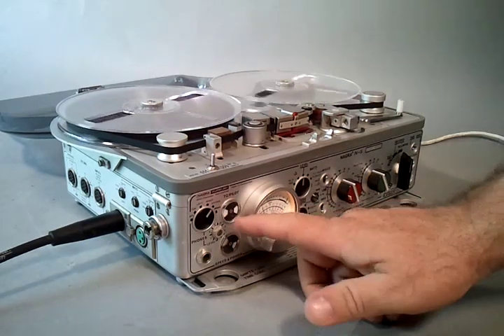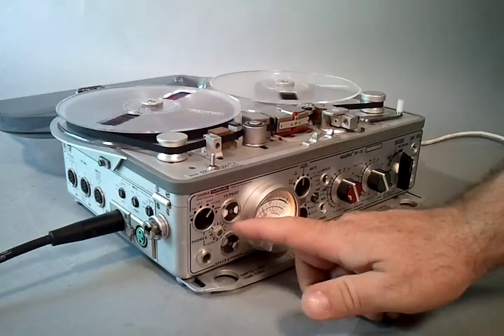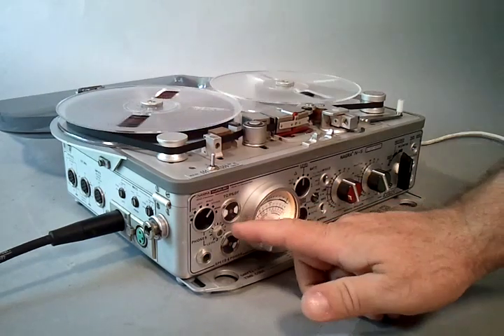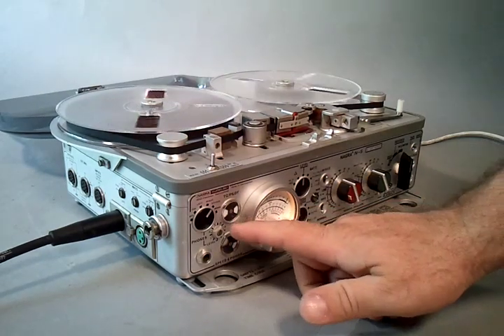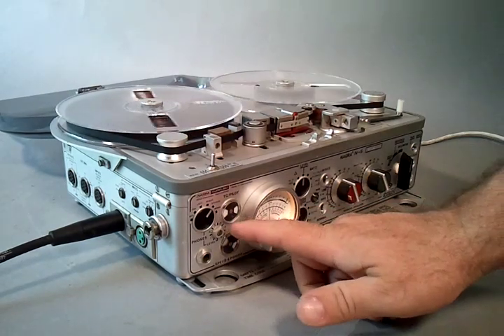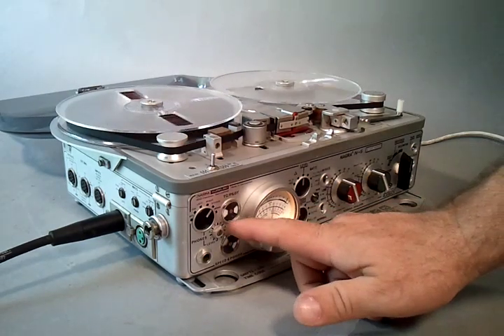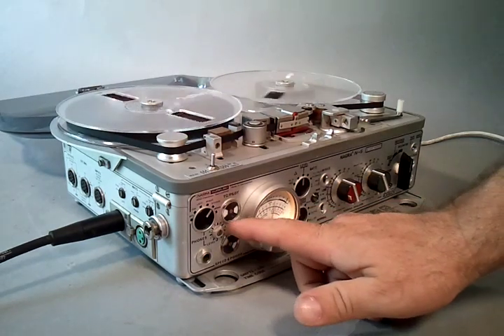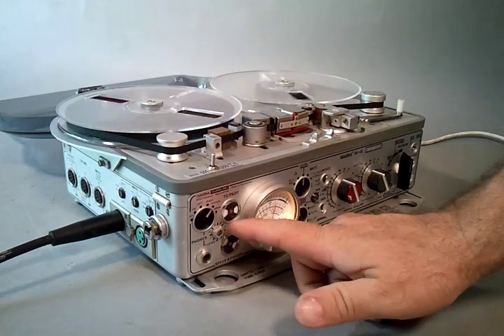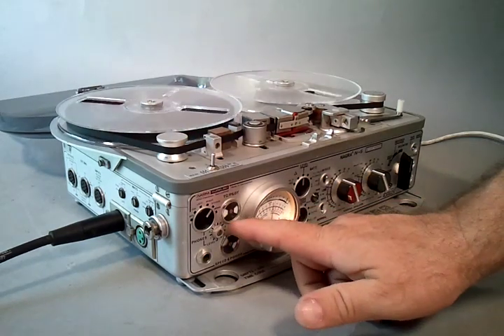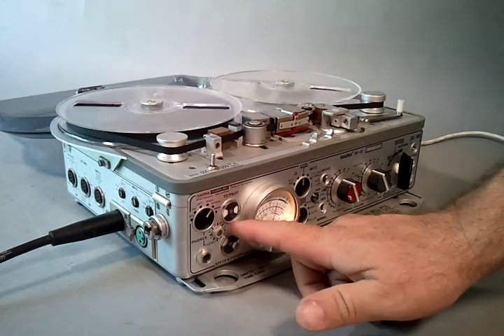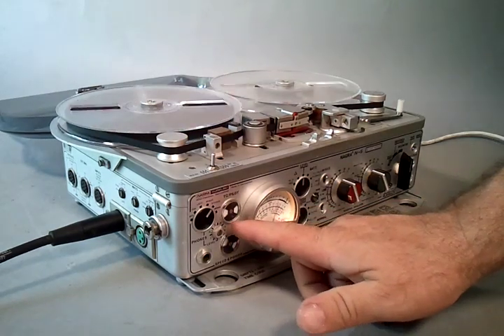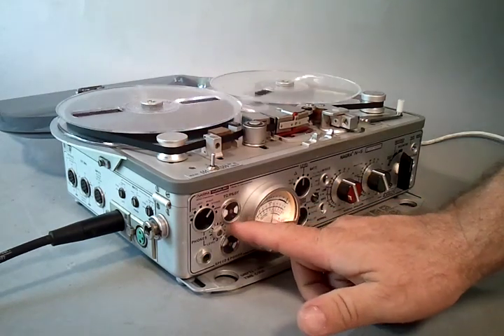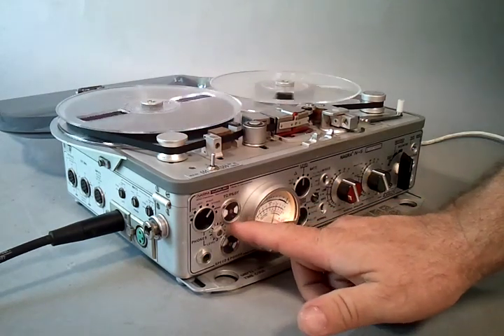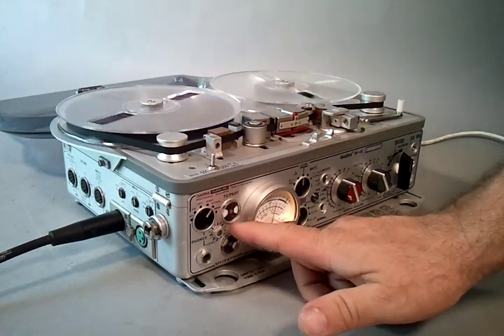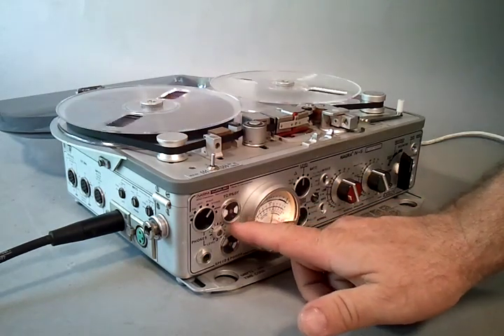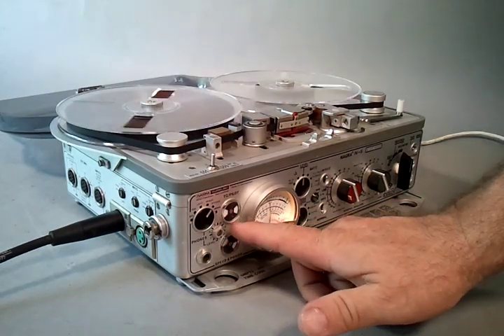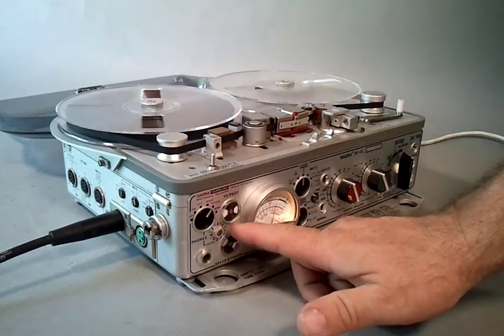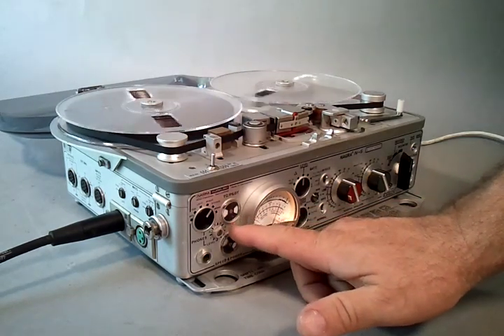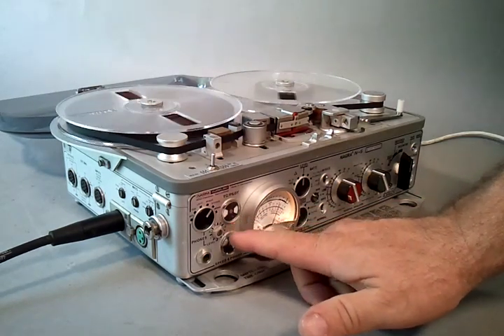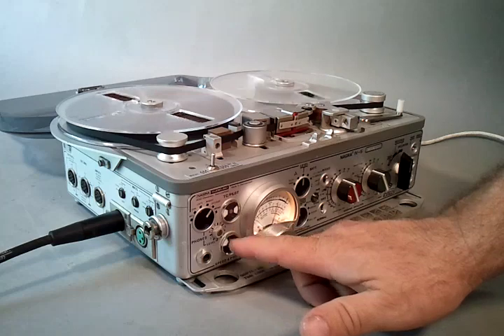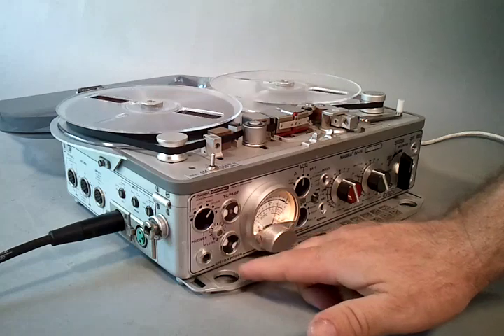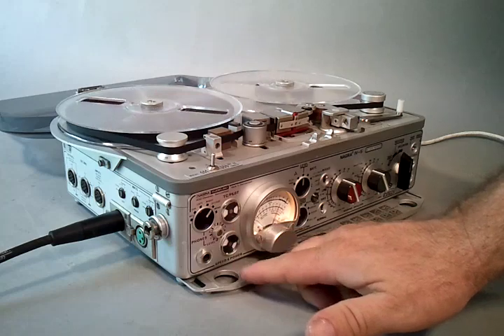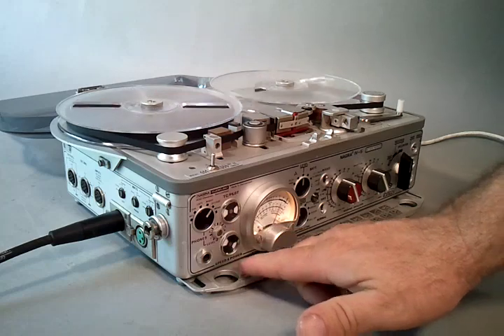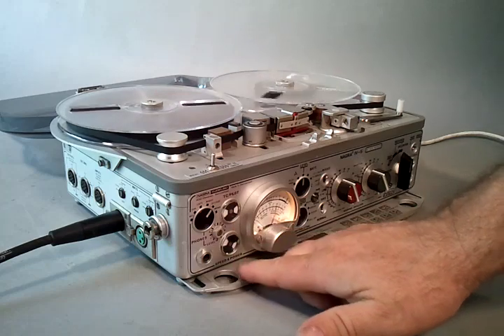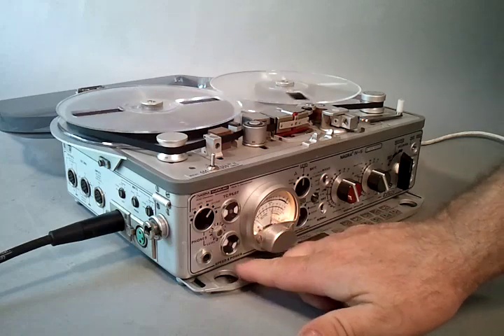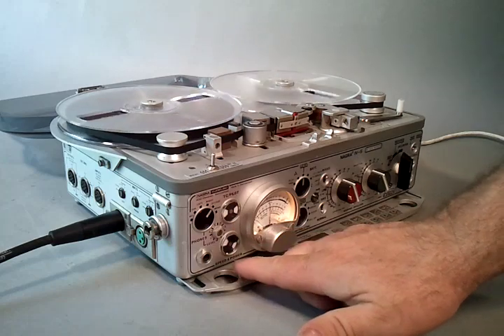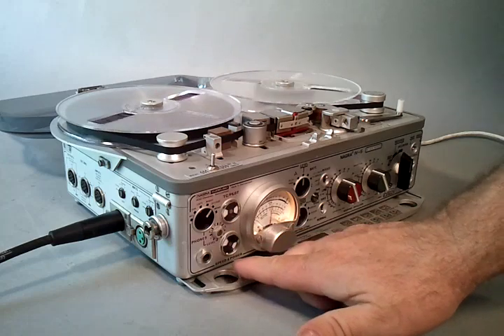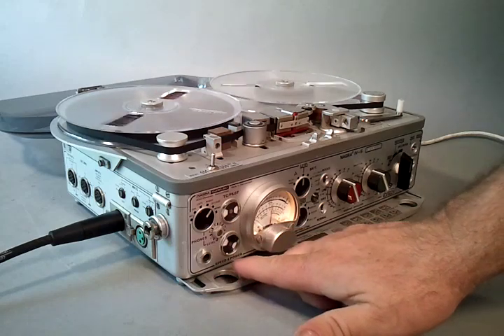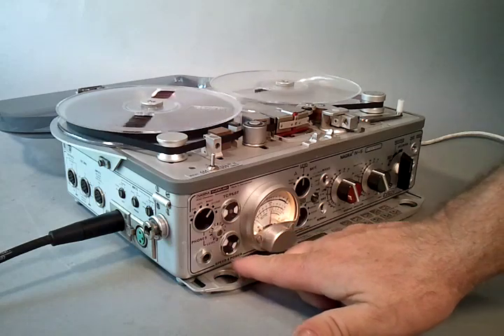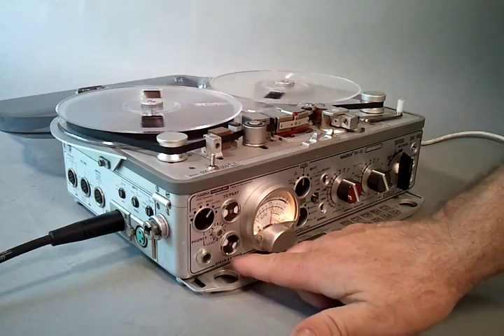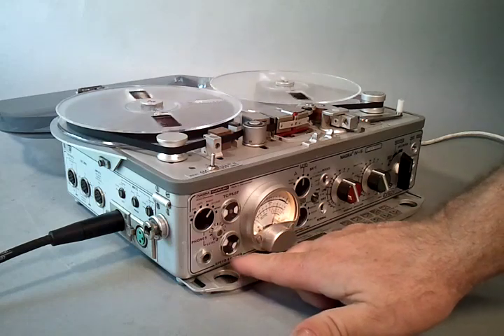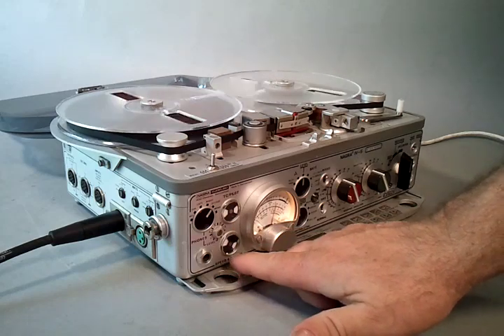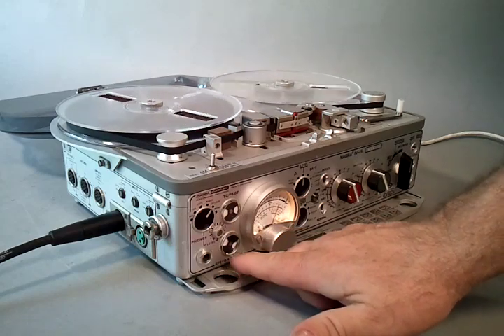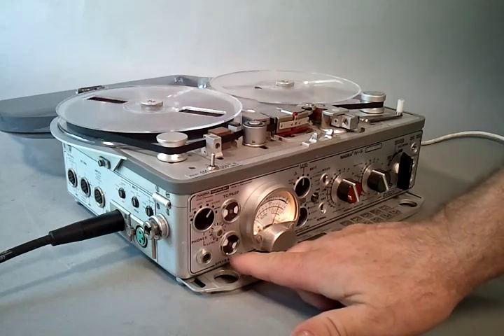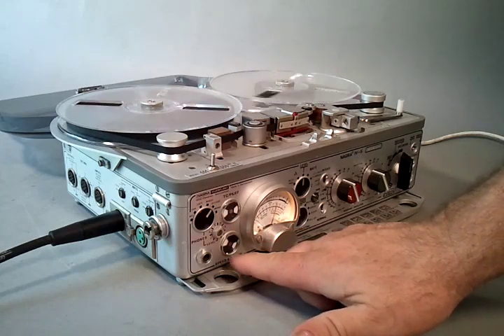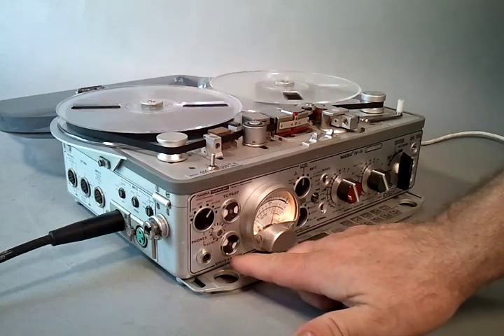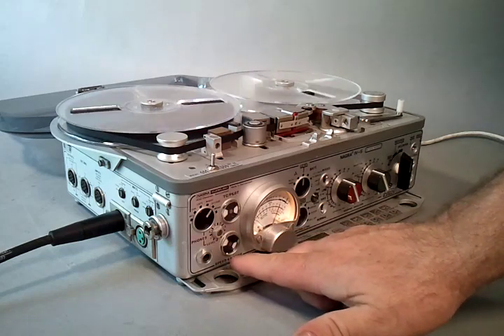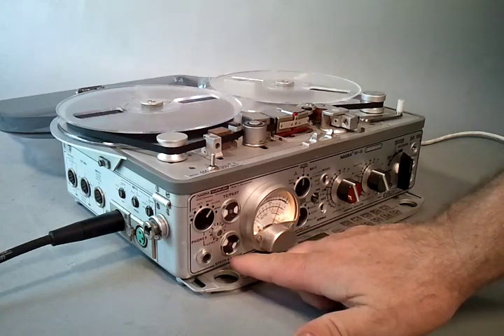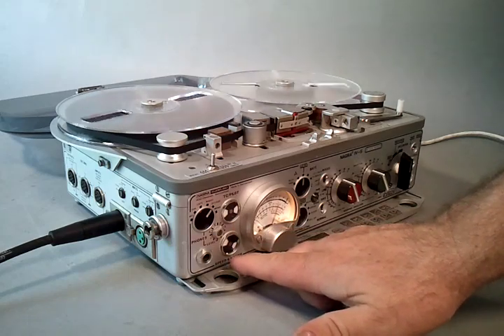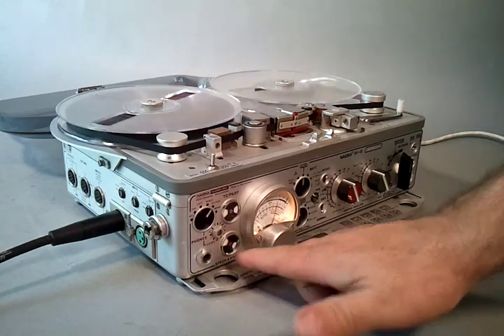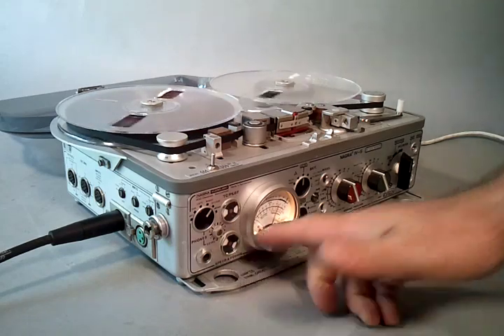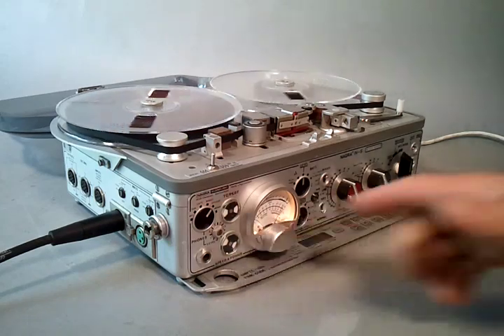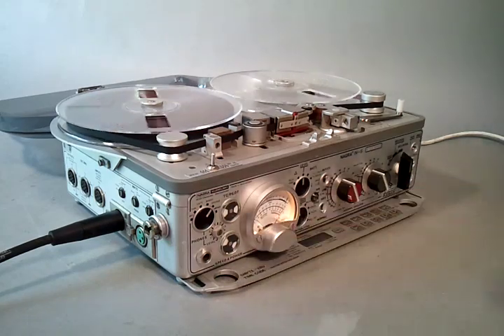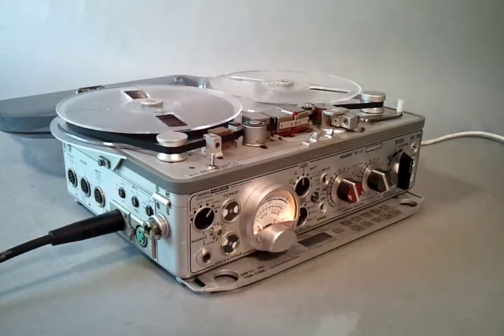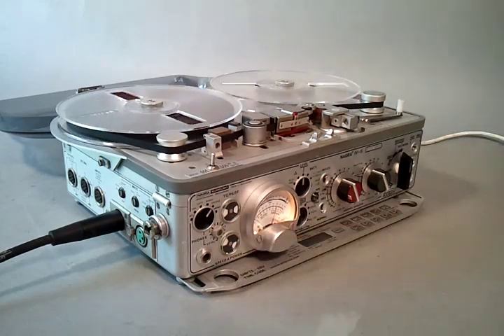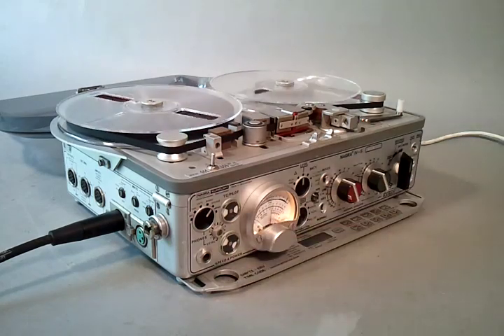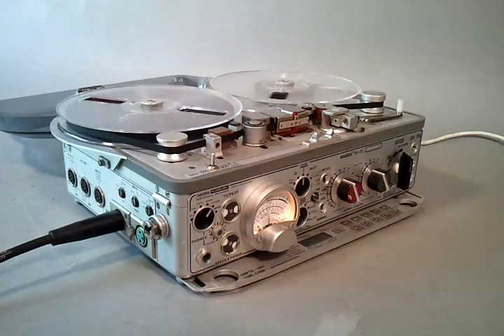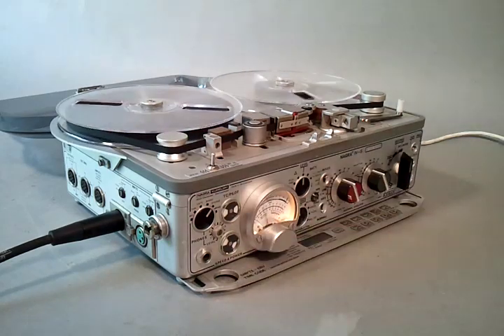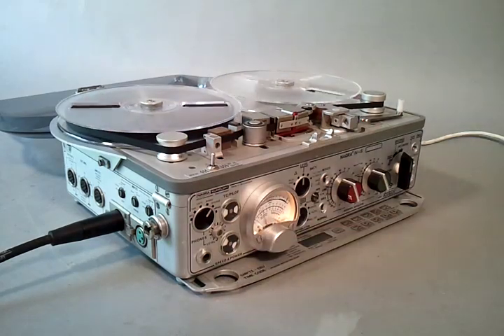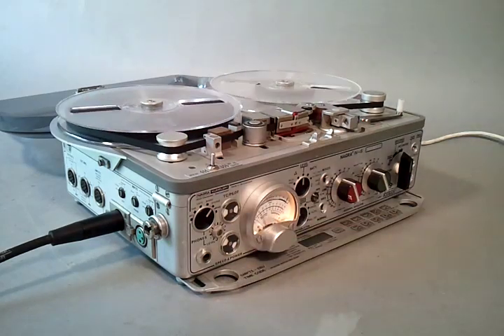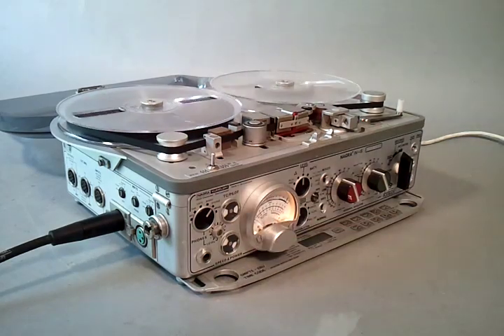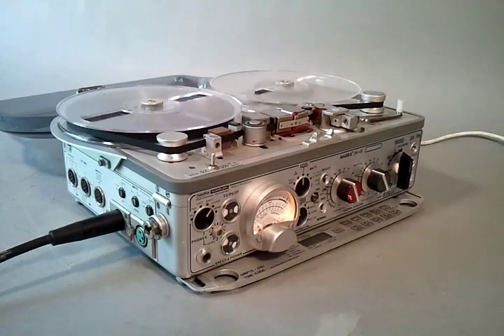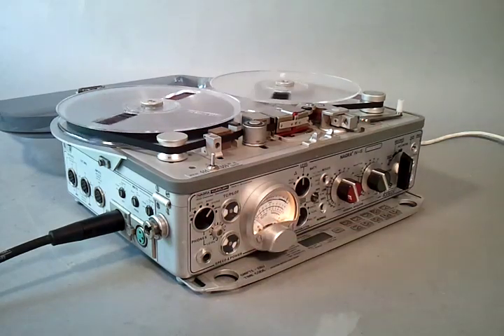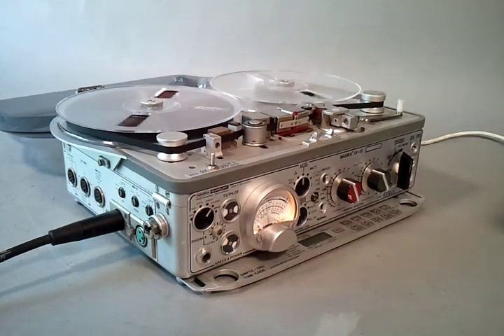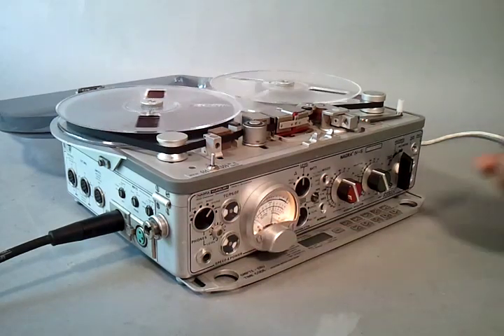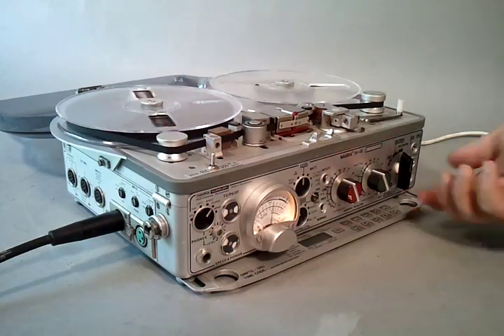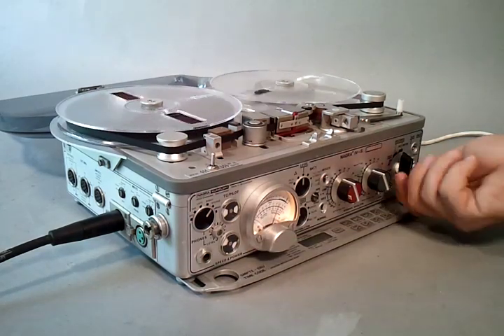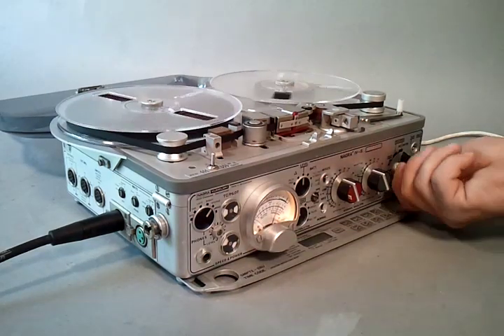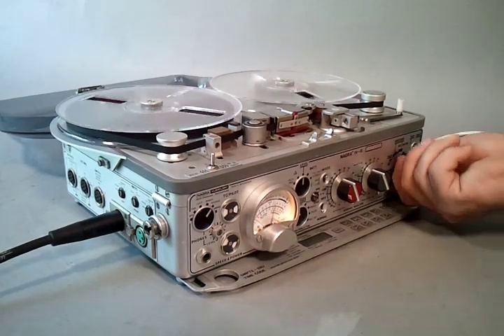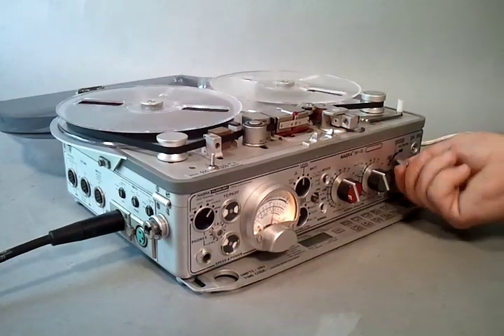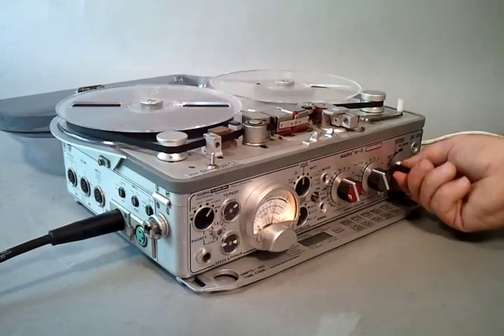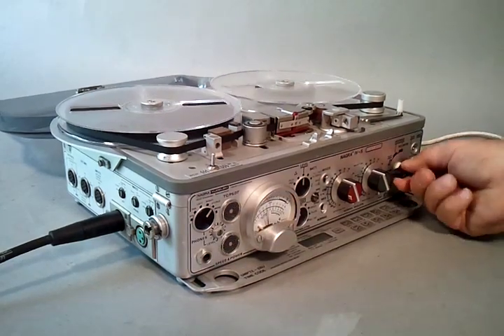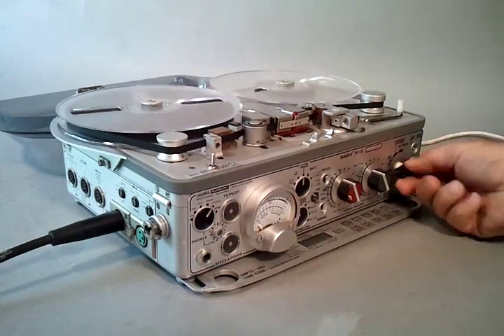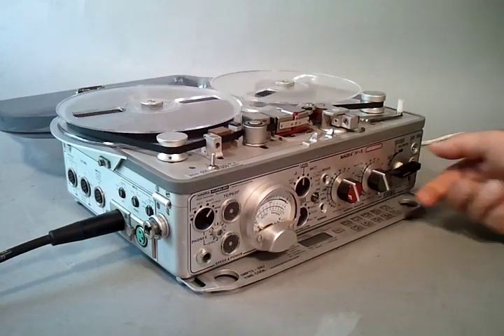The time code pilot flag is on. The speed and power is on. Now we'll stop the machine.